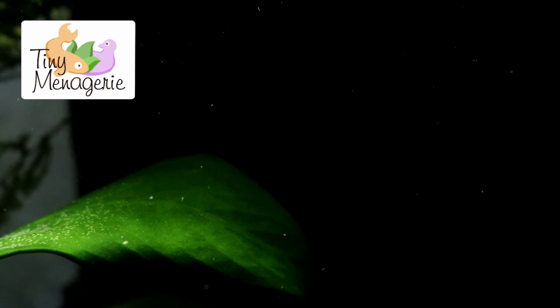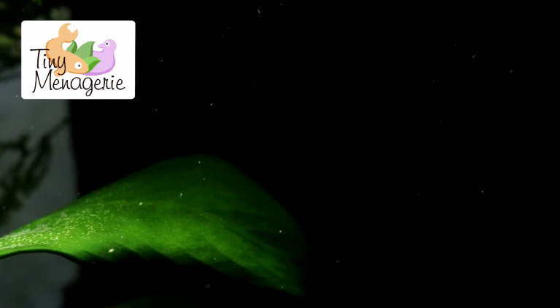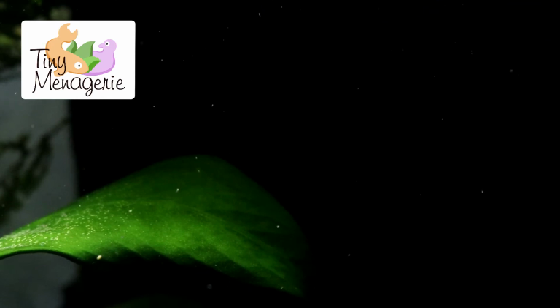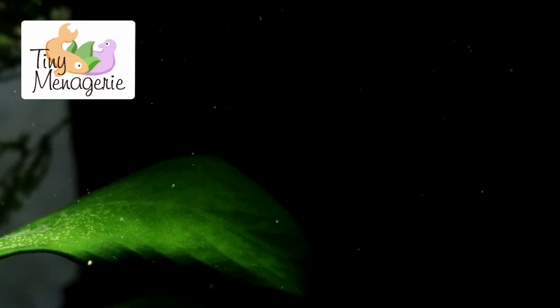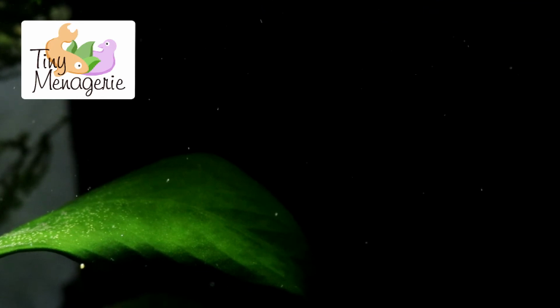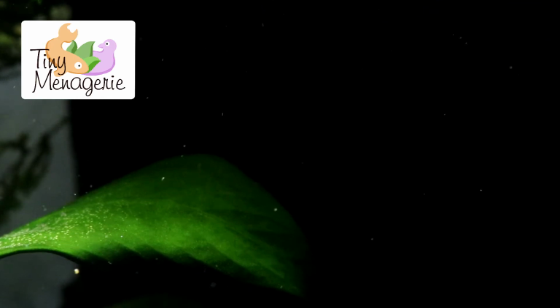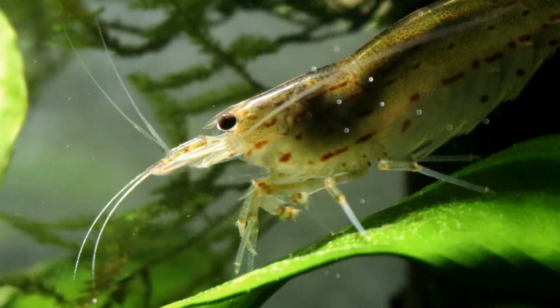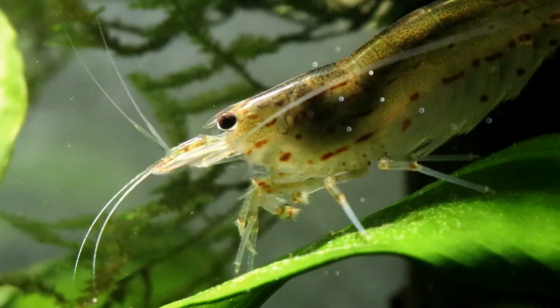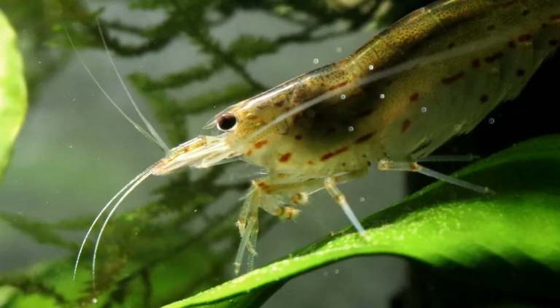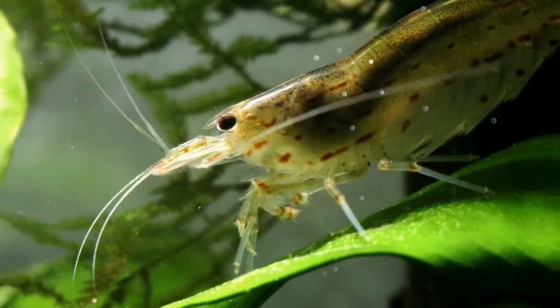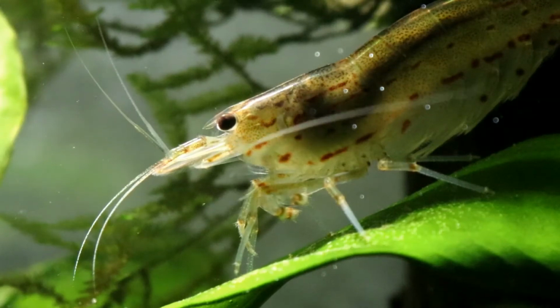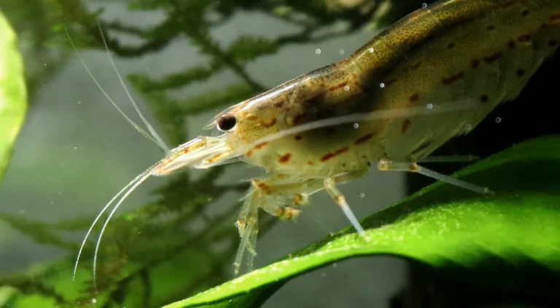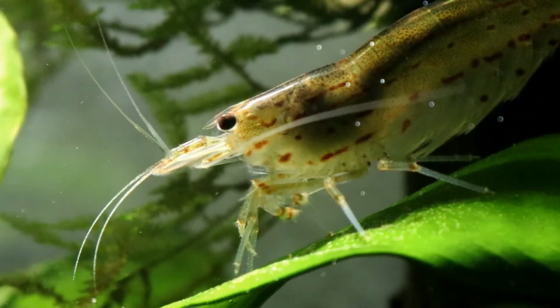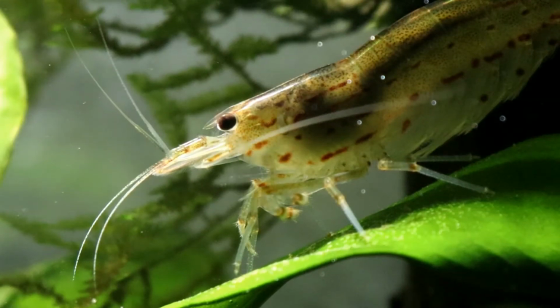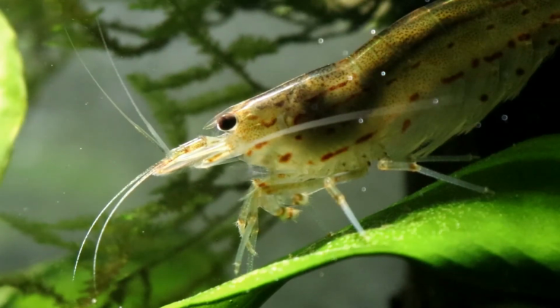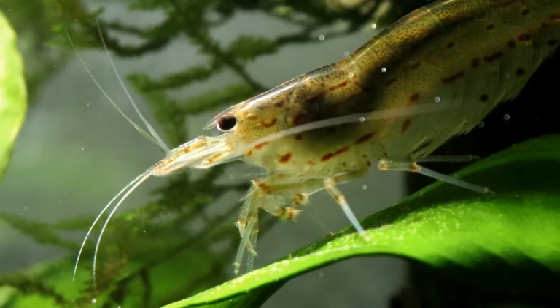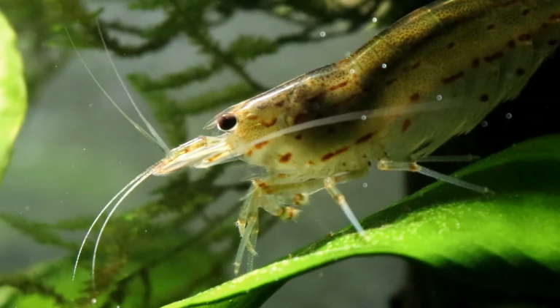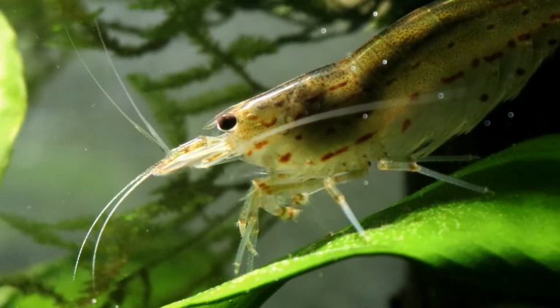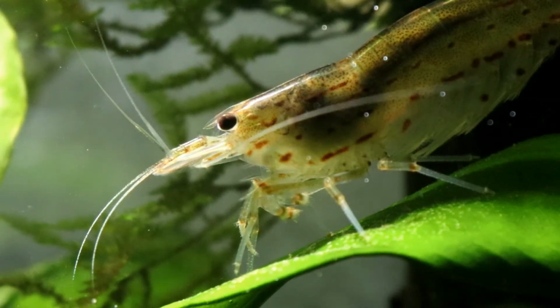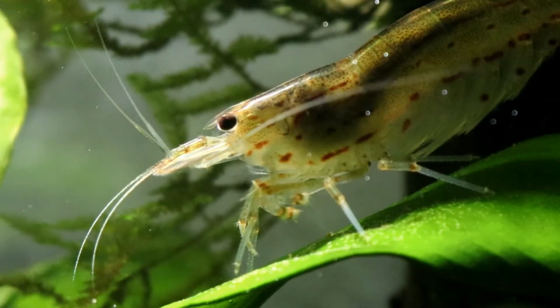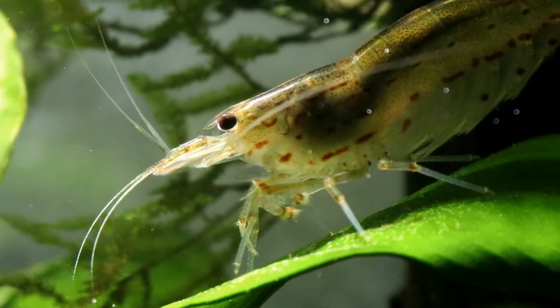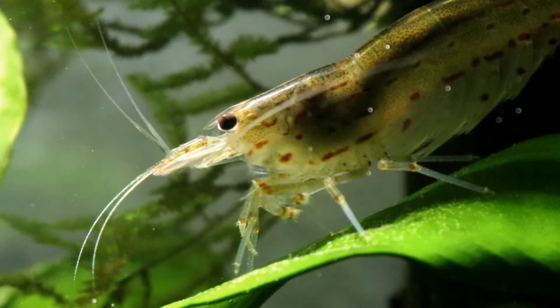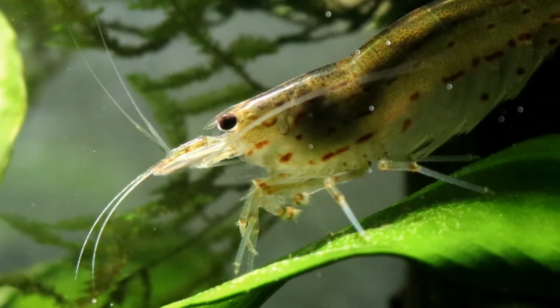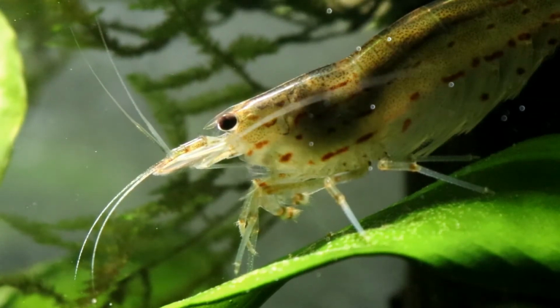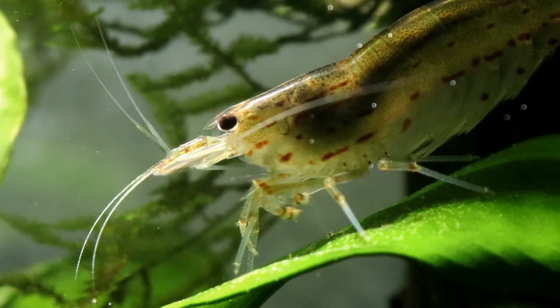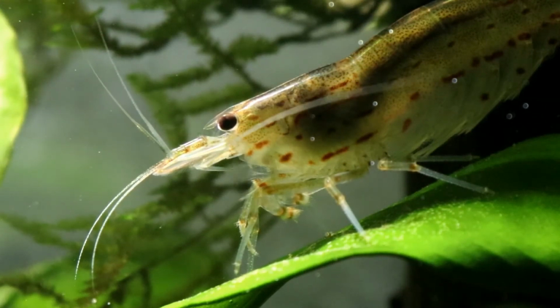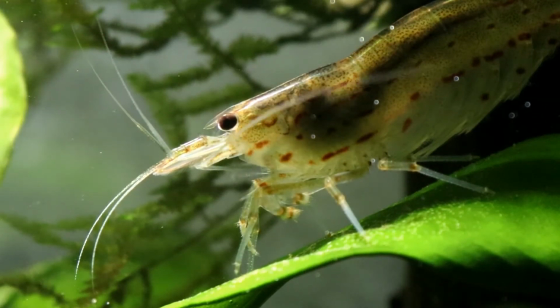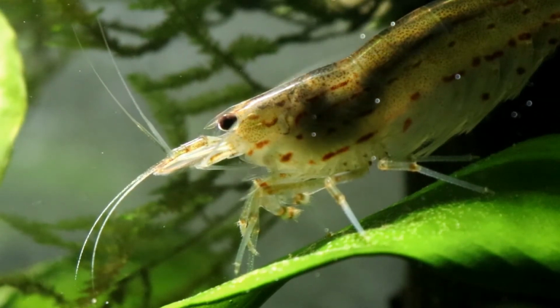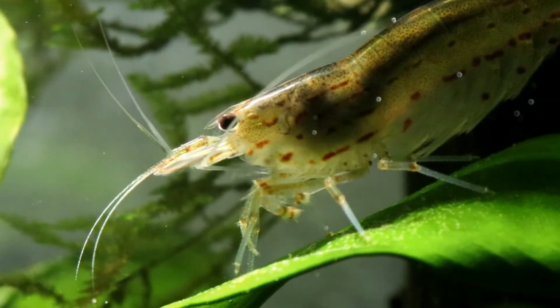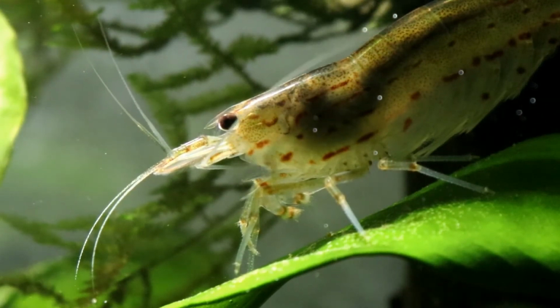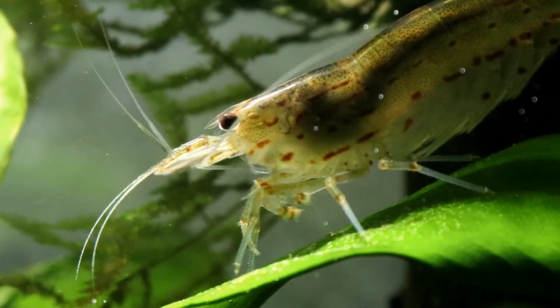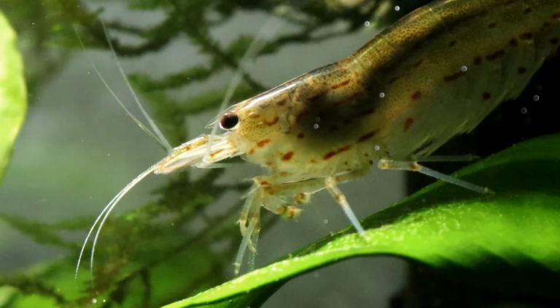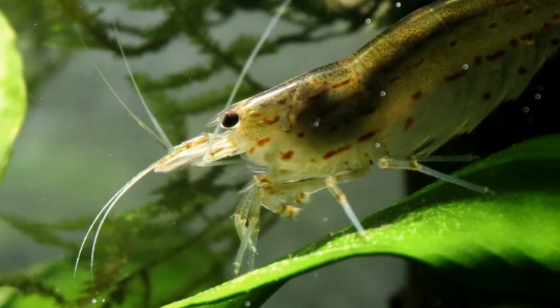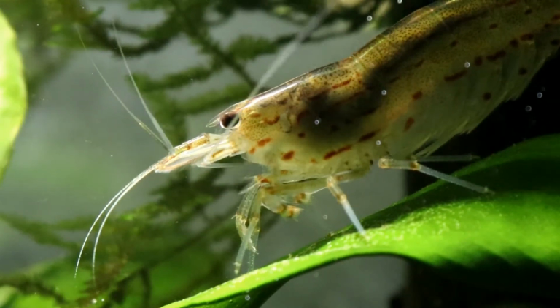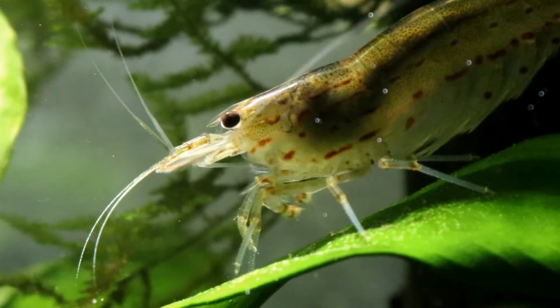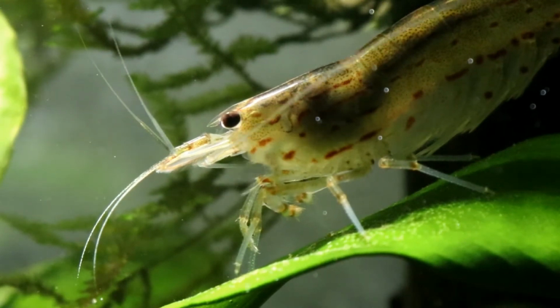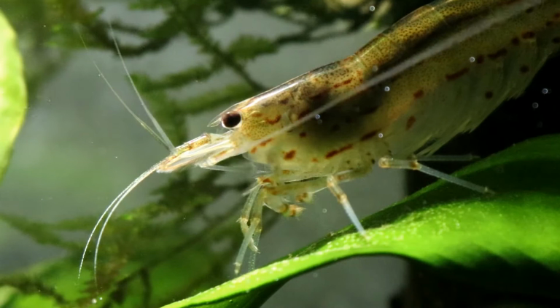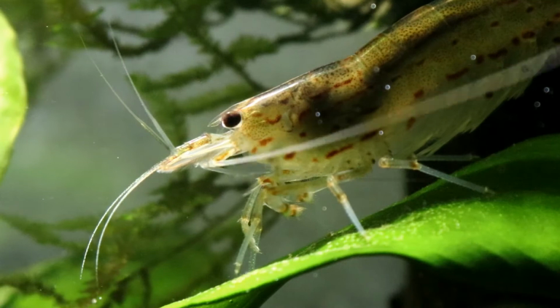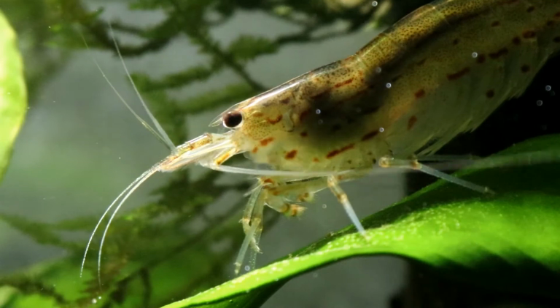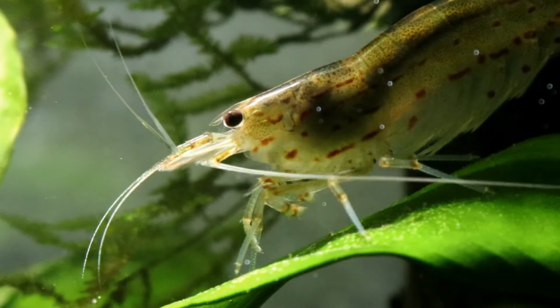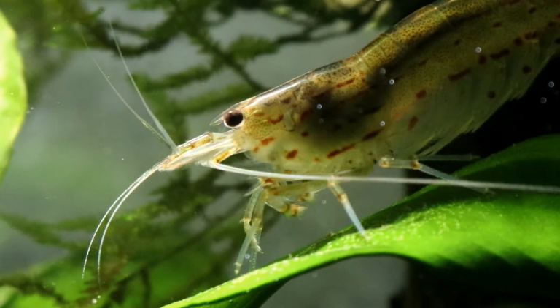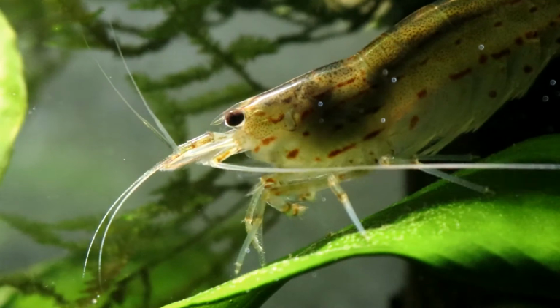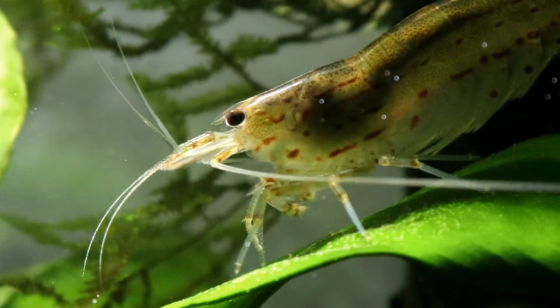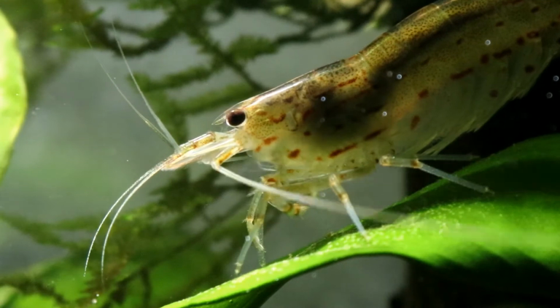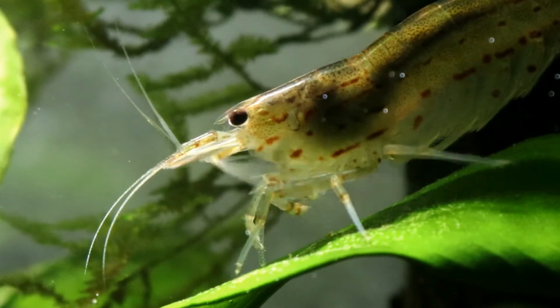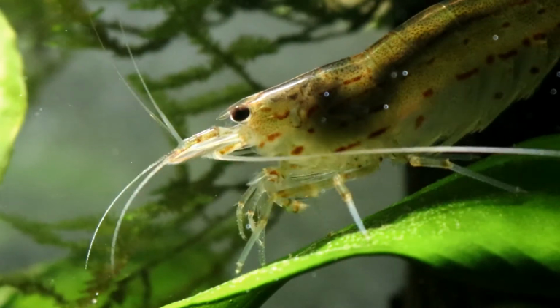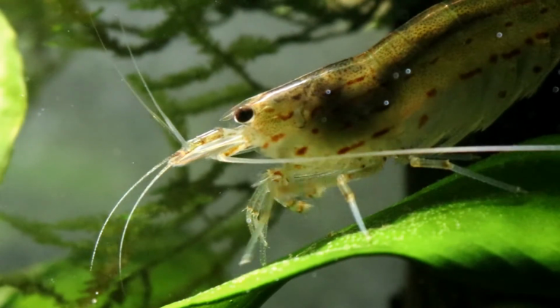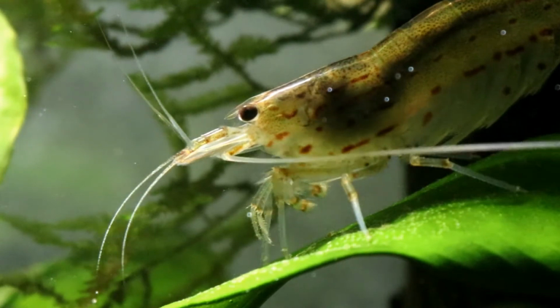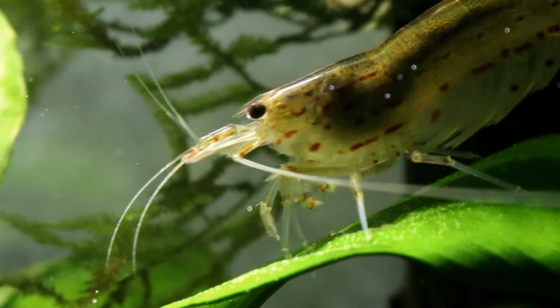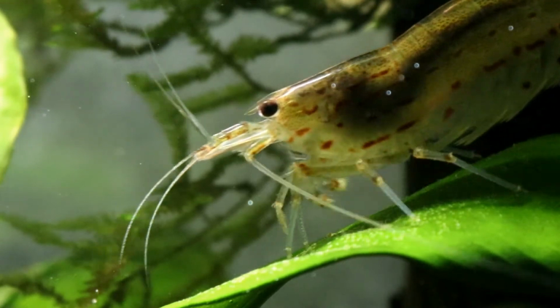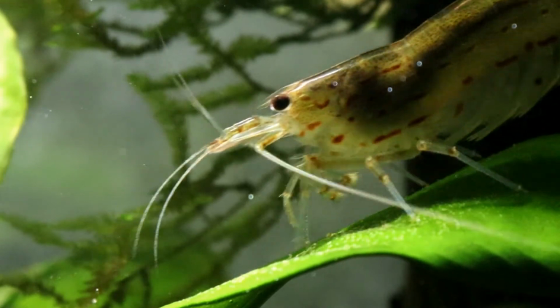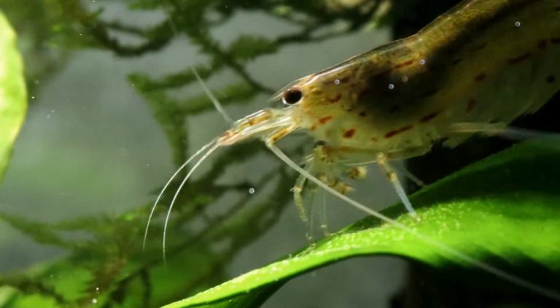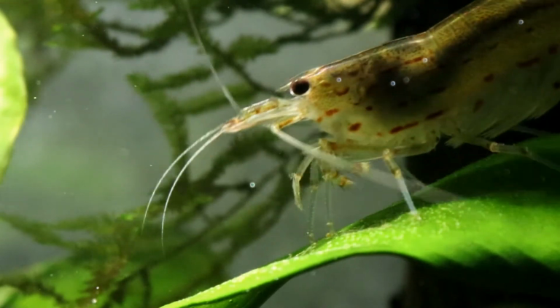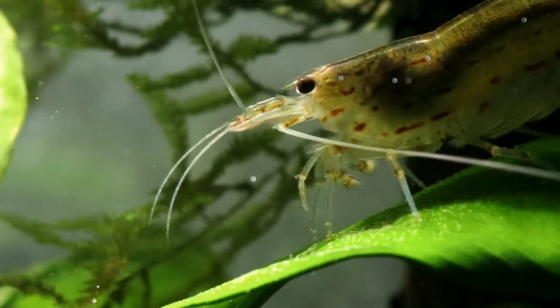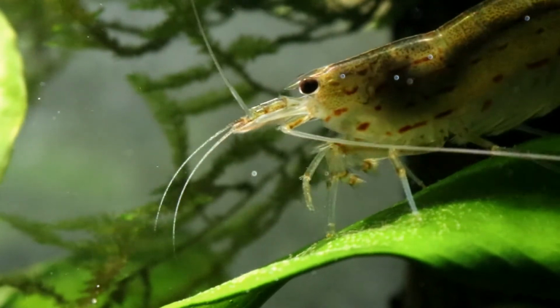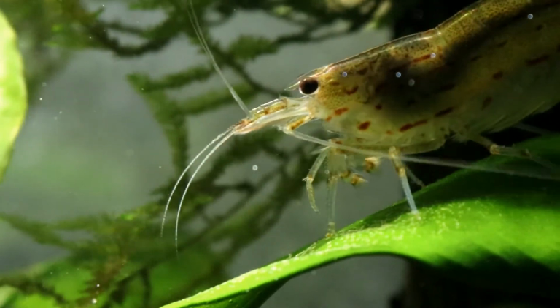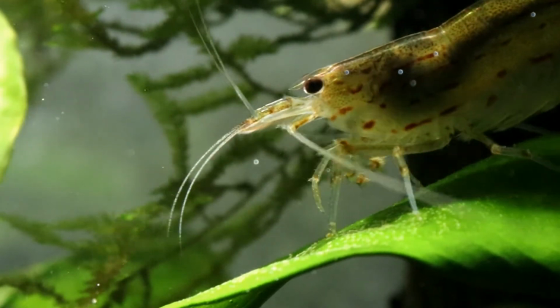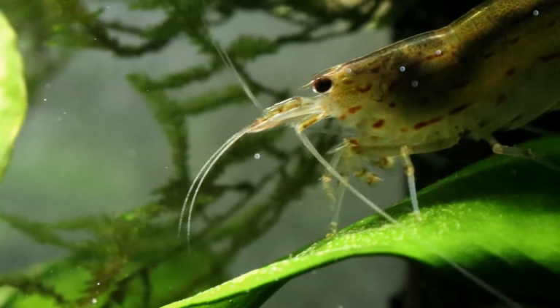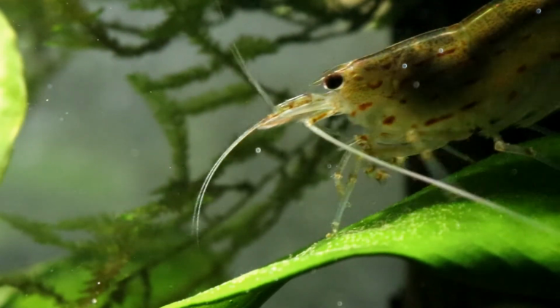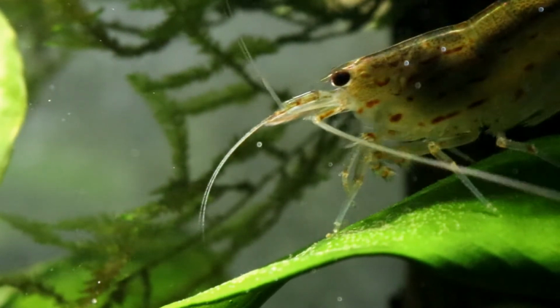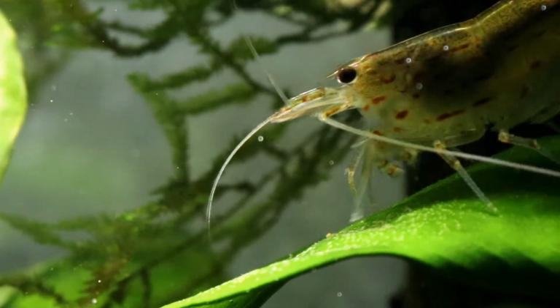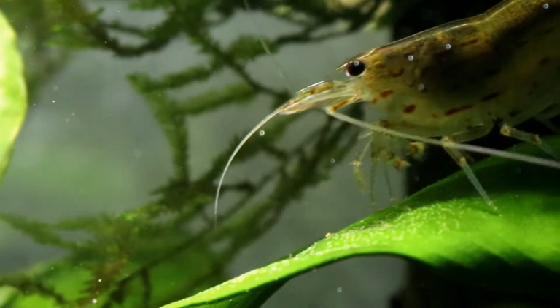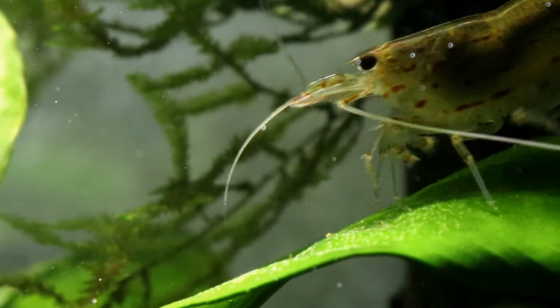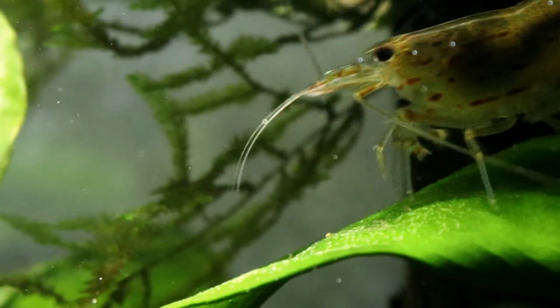Hello everyone, I'm Lauren and welcome to another video from The Tiny Menagerie. Today we are taking a look at all things Amano shrimp.